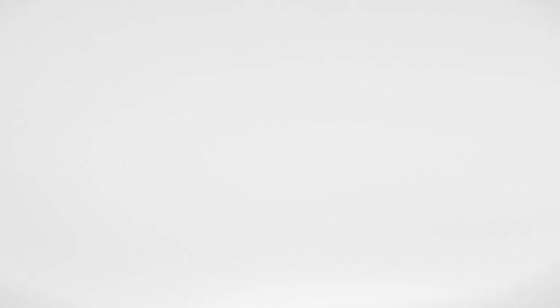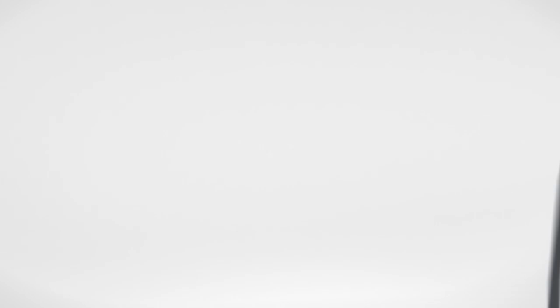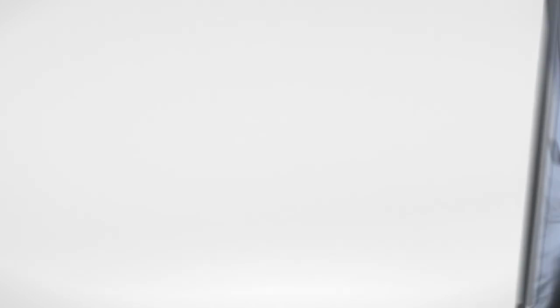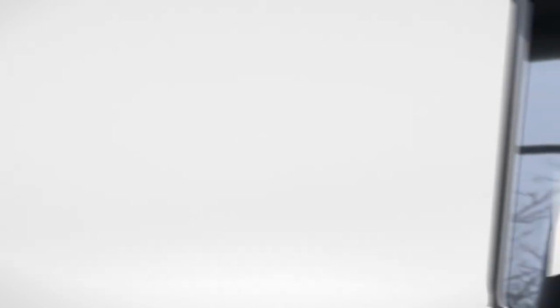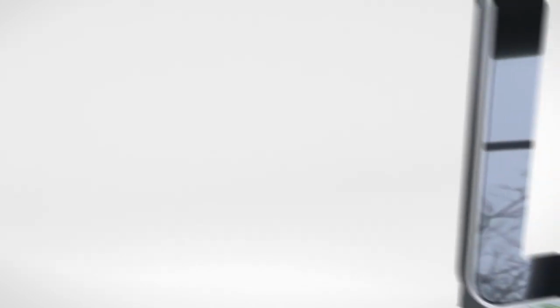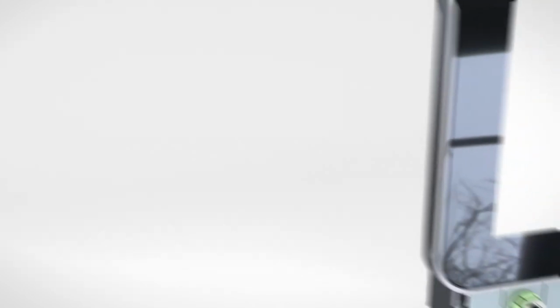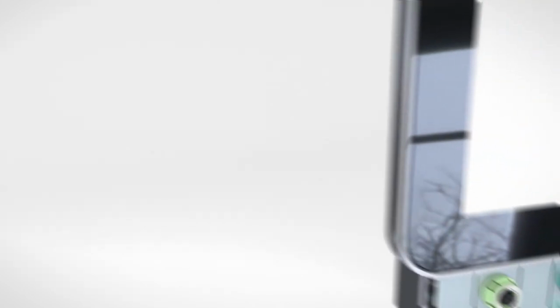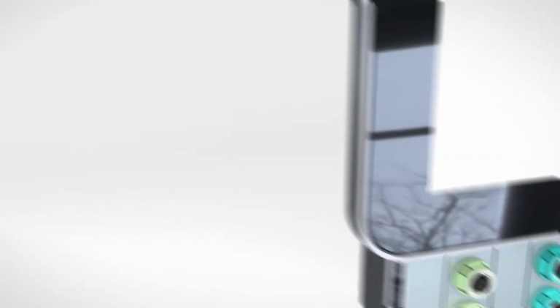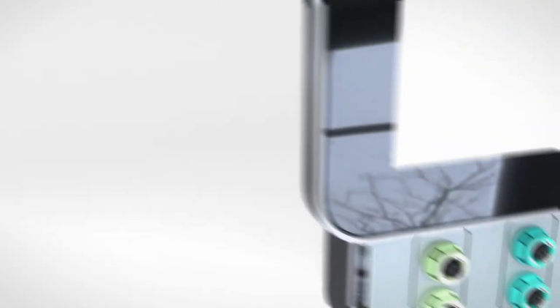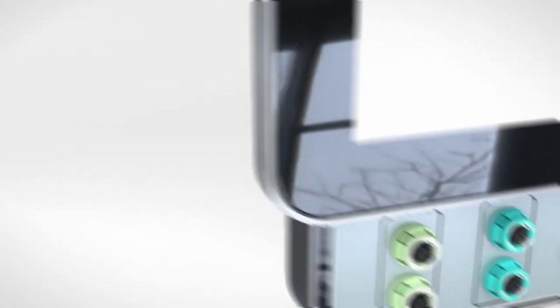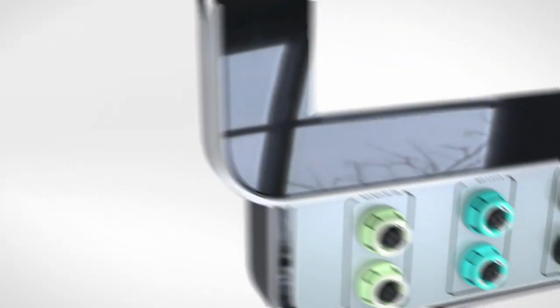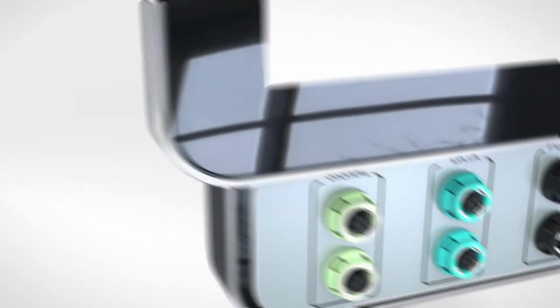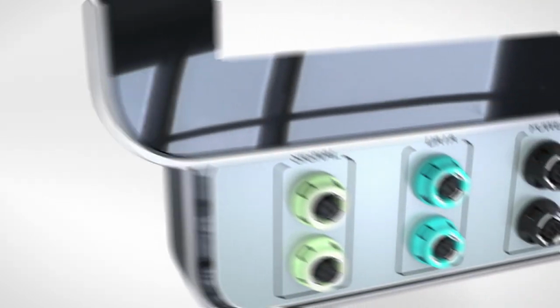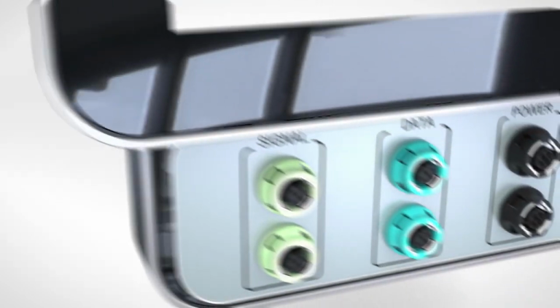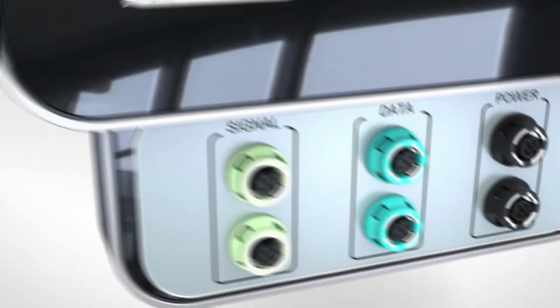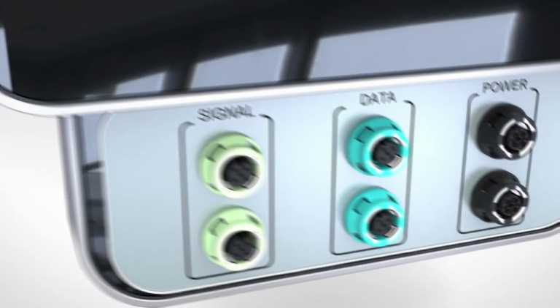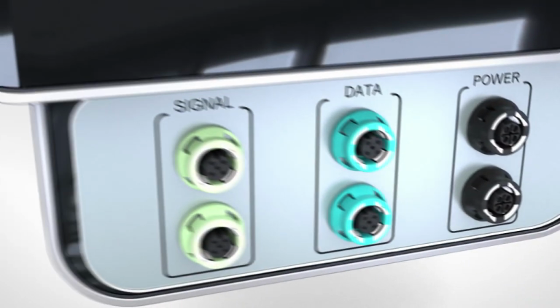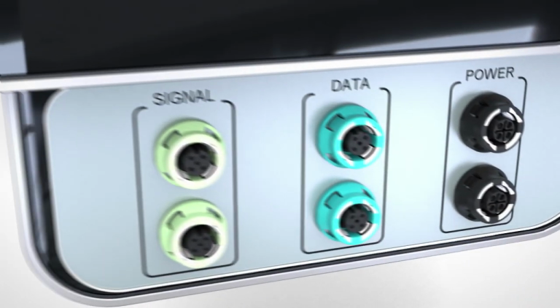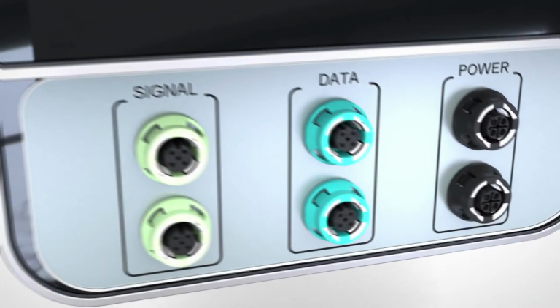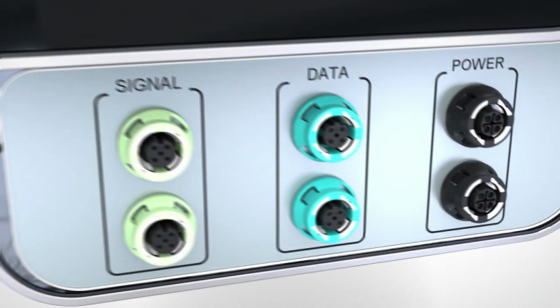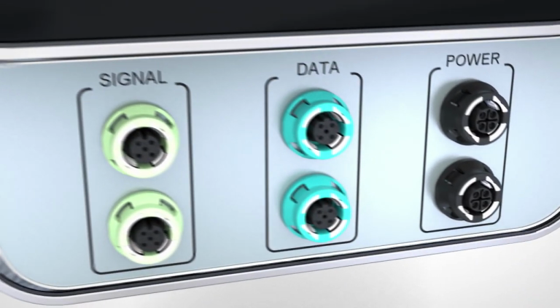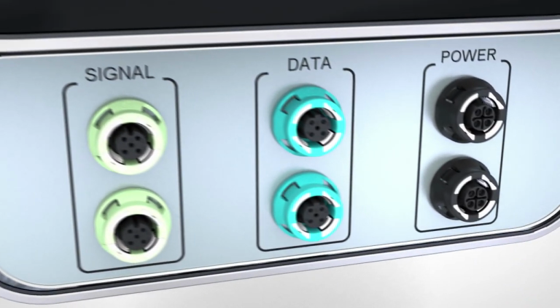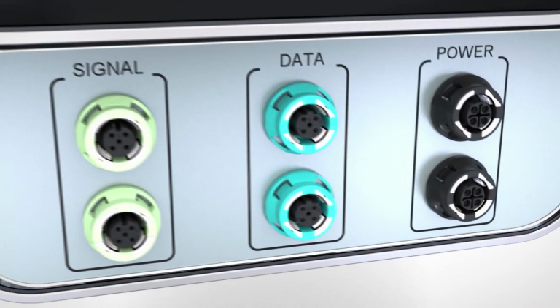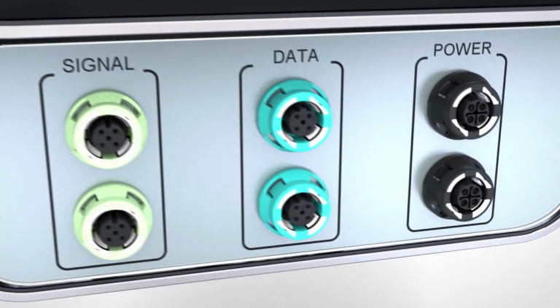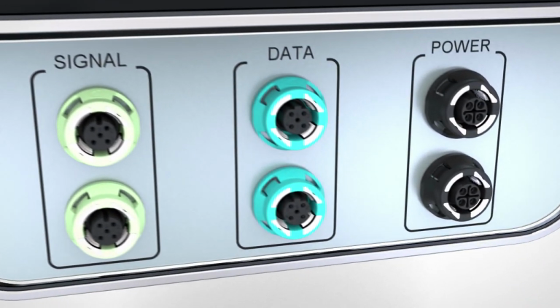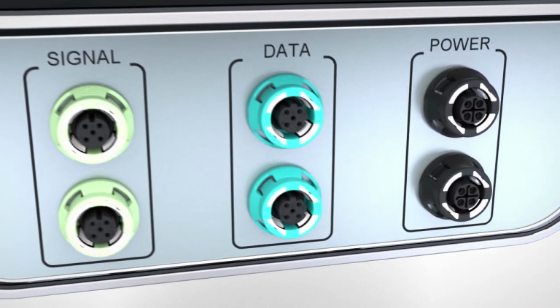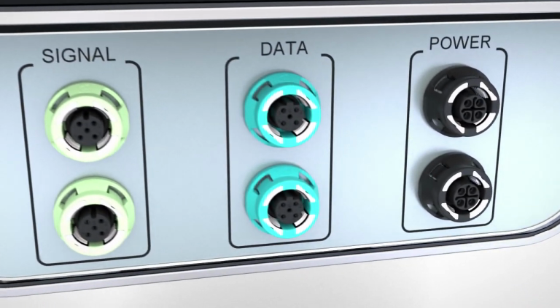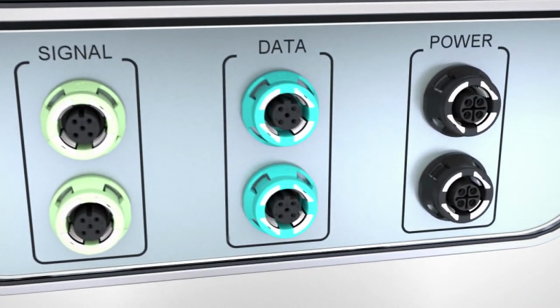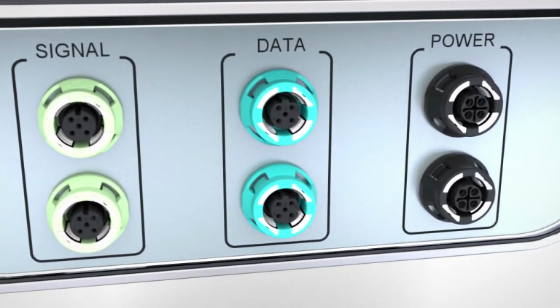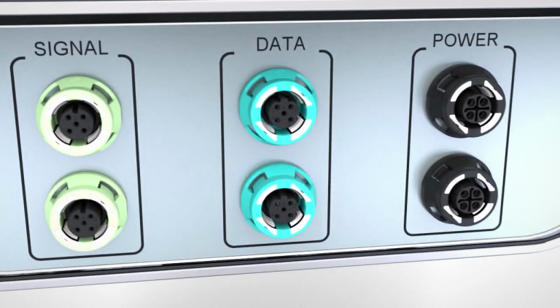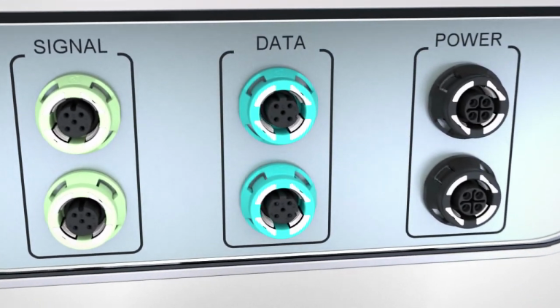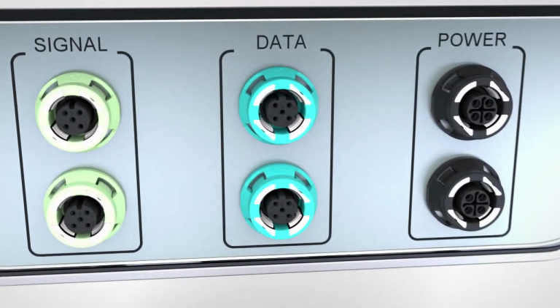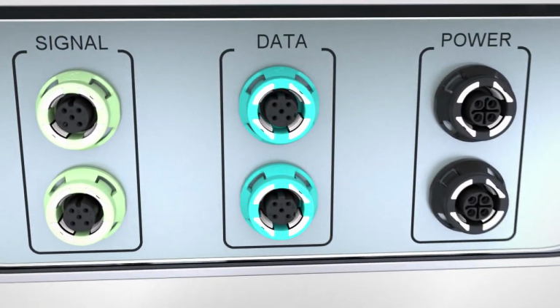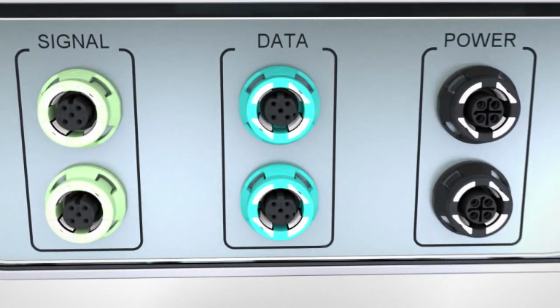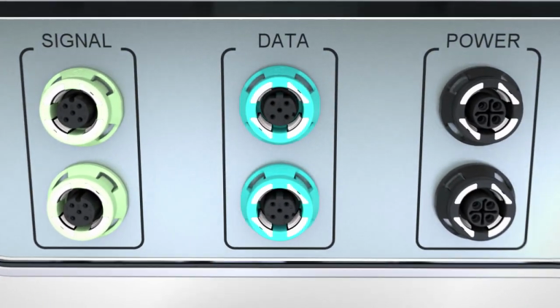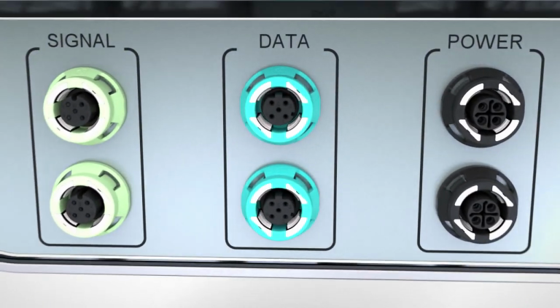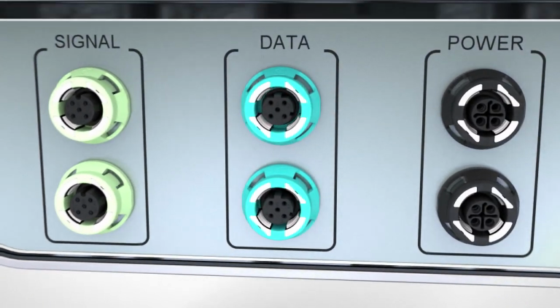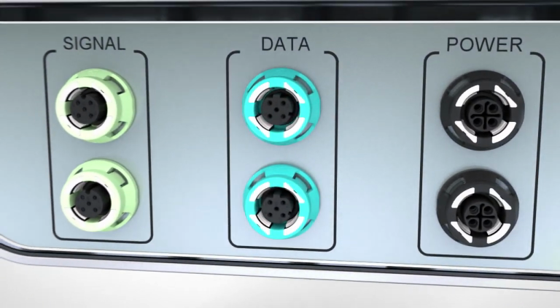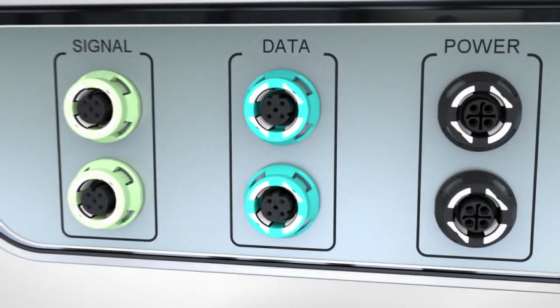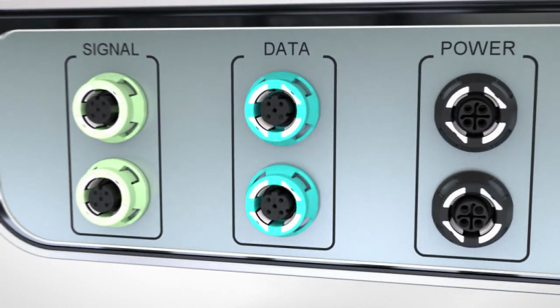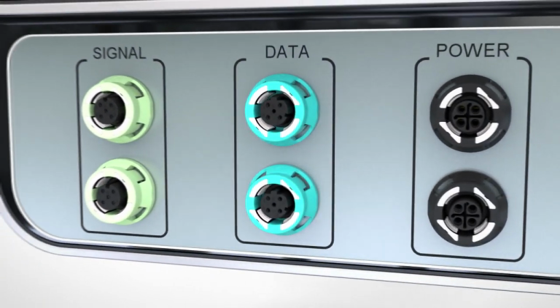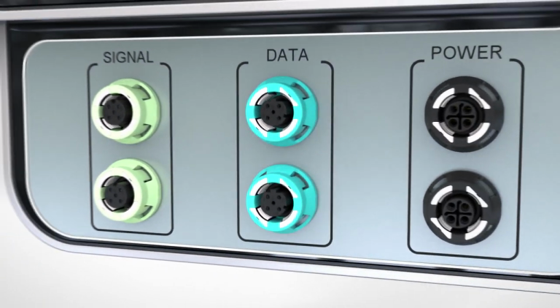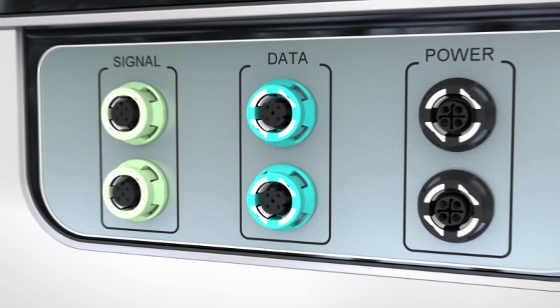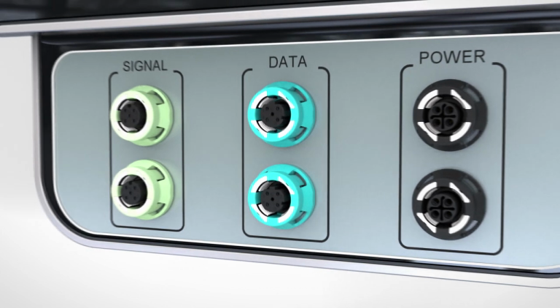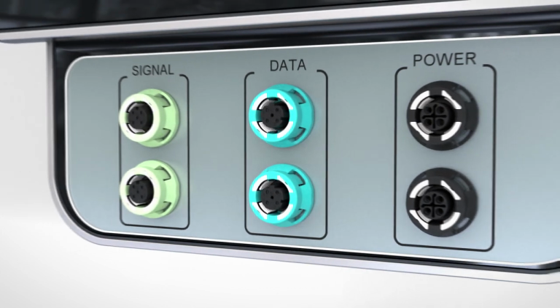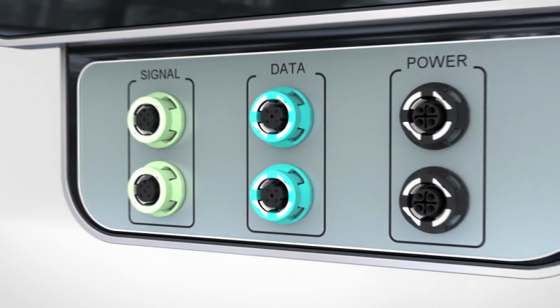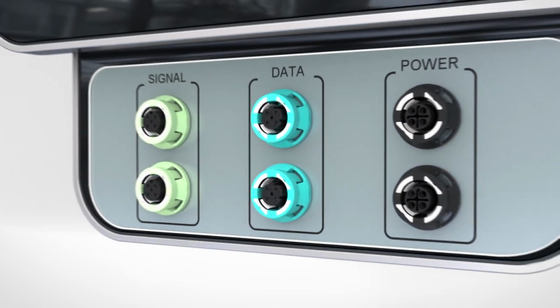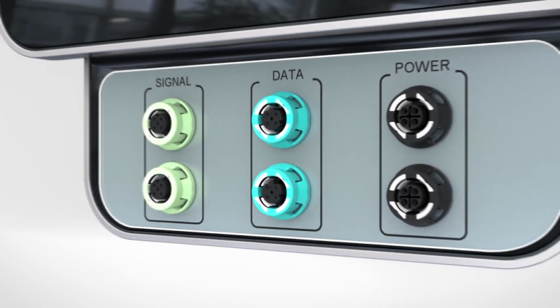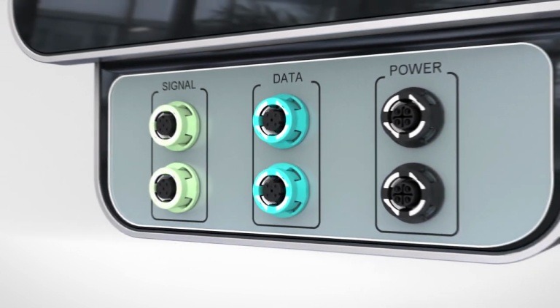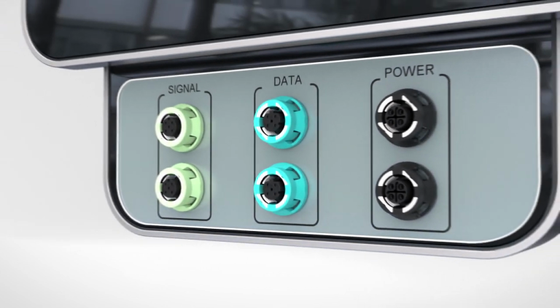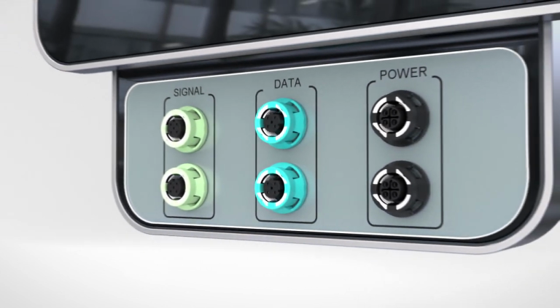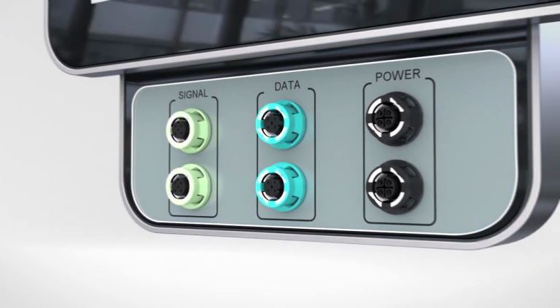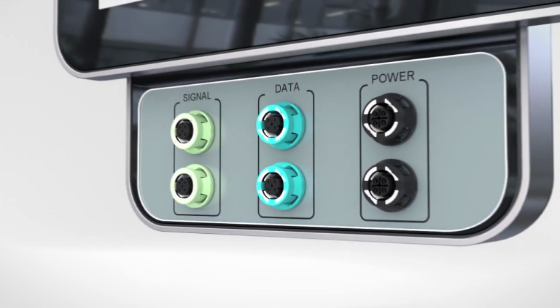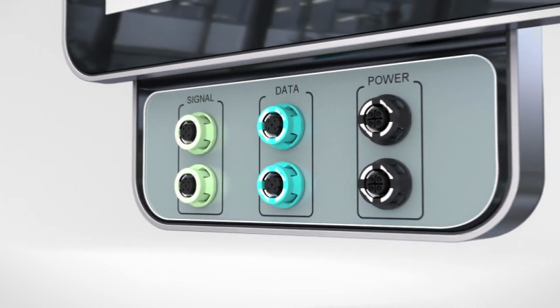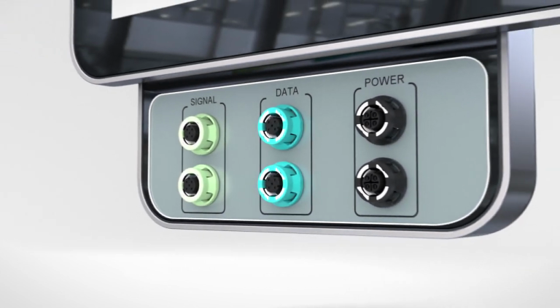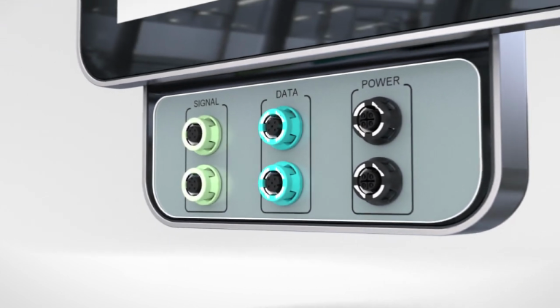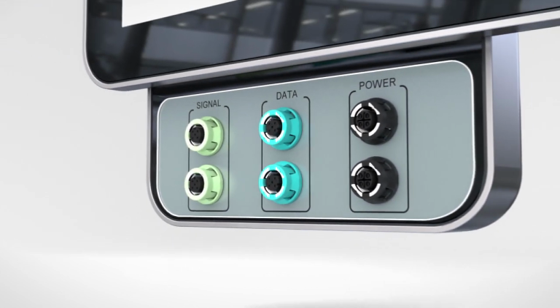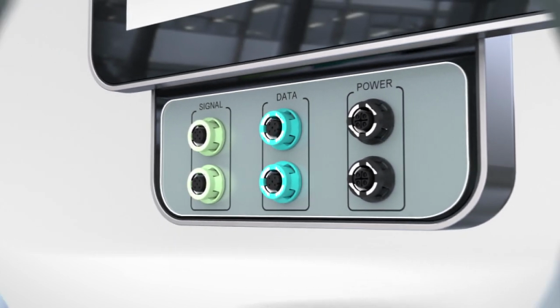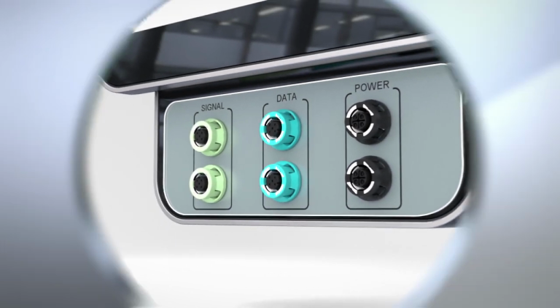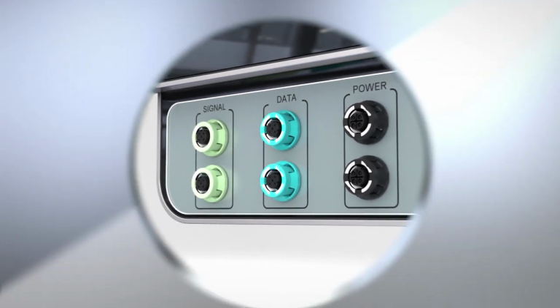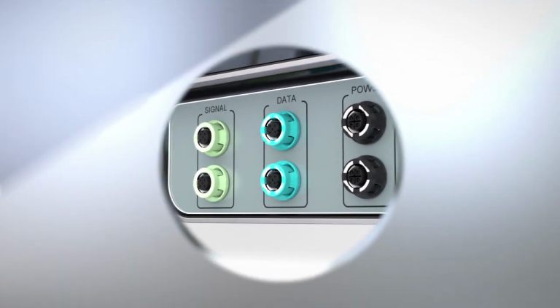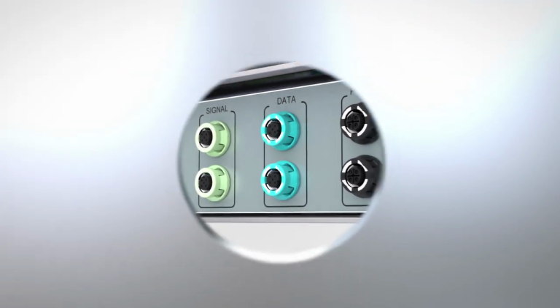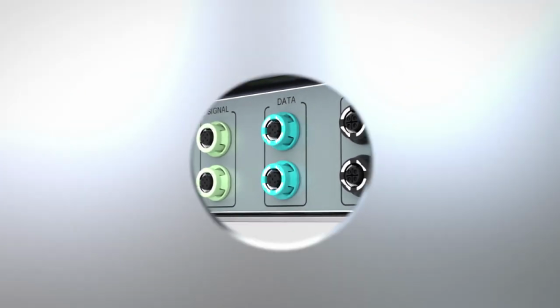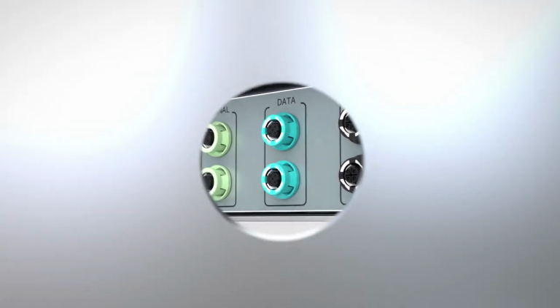Design-in solutions from Phoenix Contact for the M12 device connection — now for the first time with tolerance compensation.